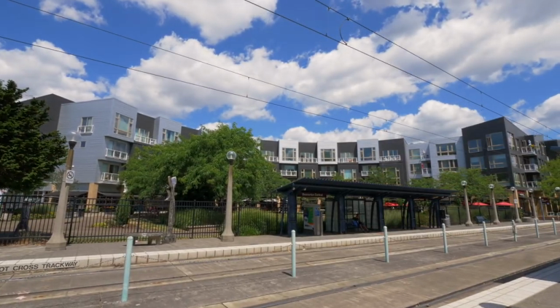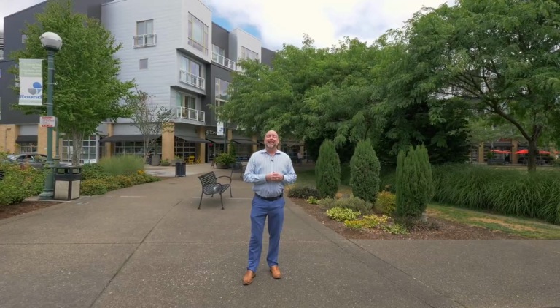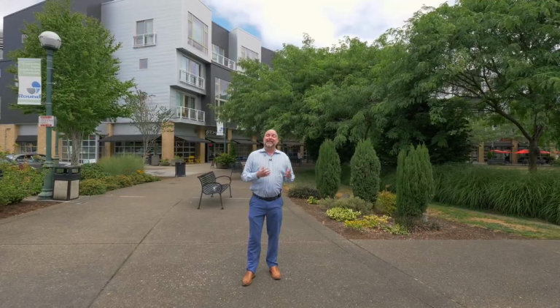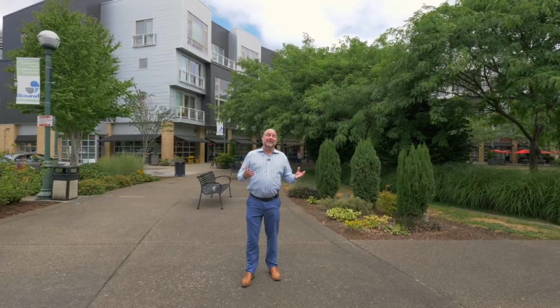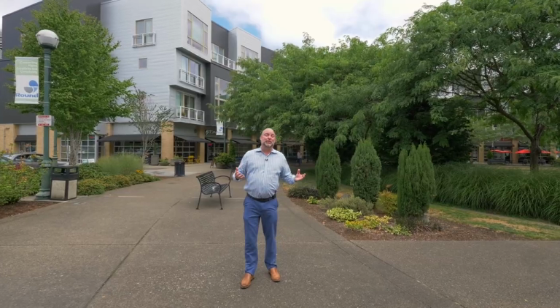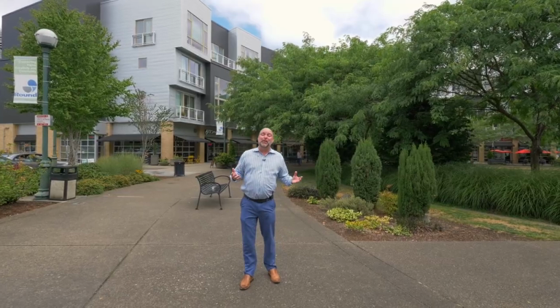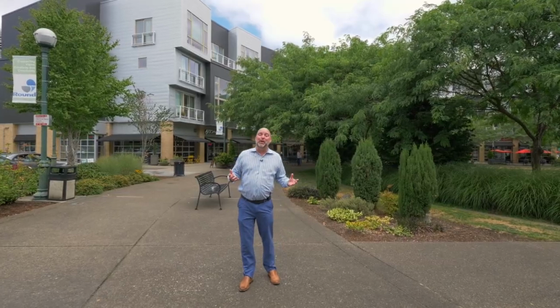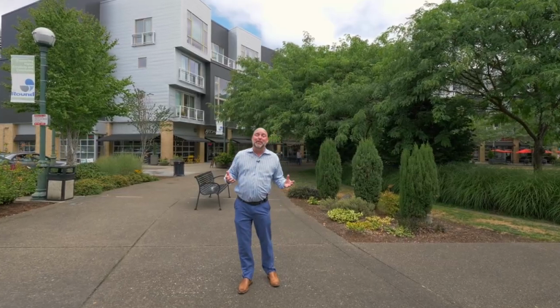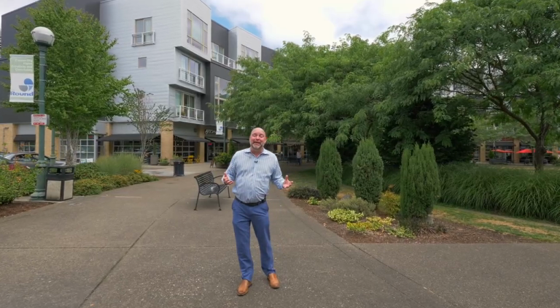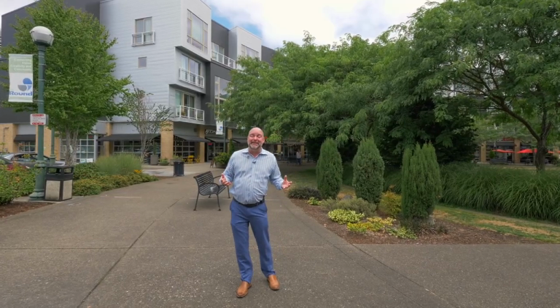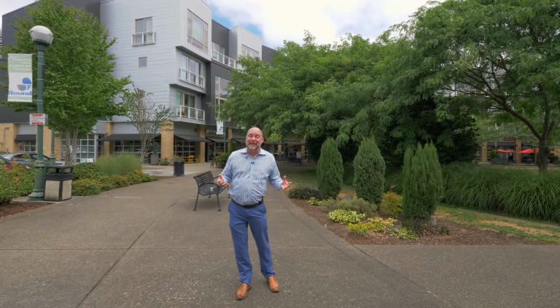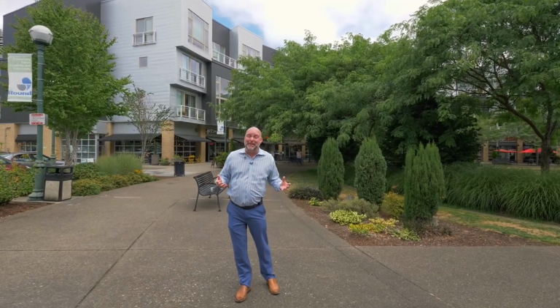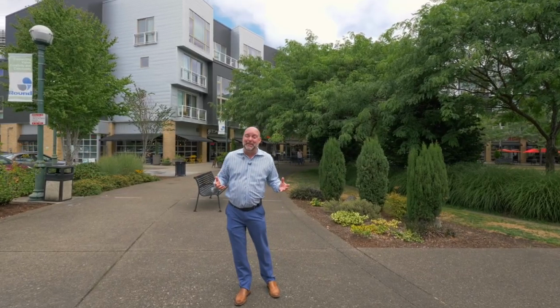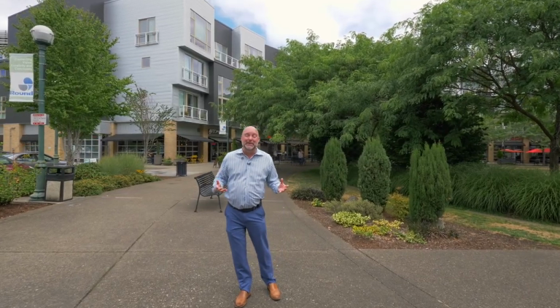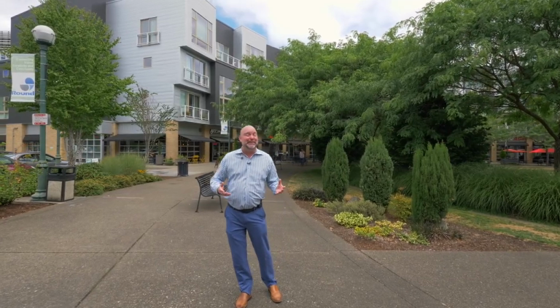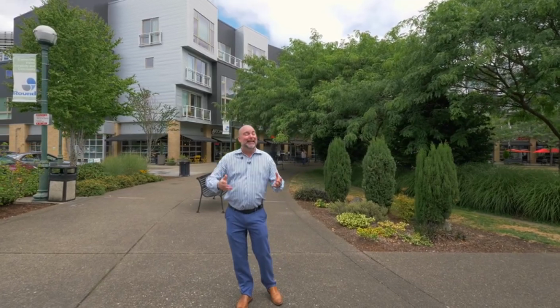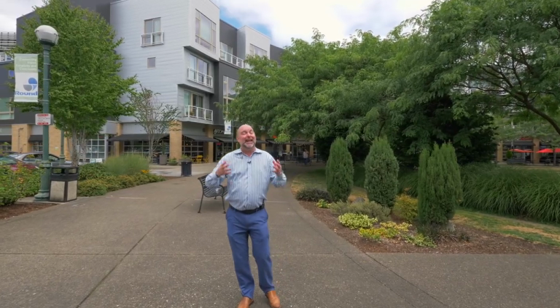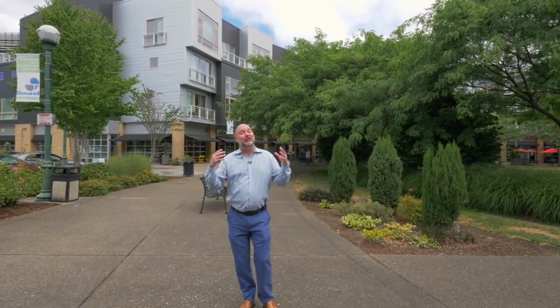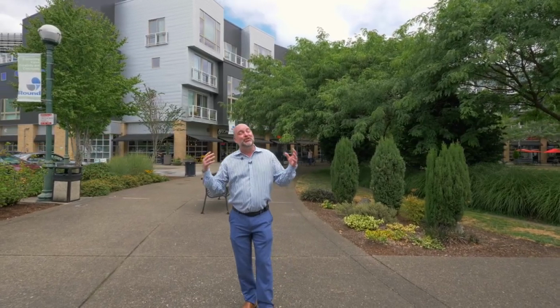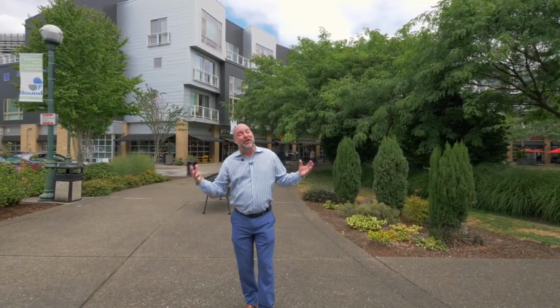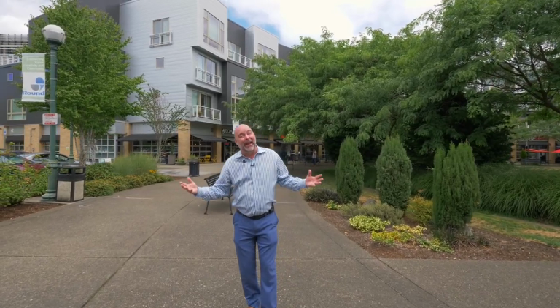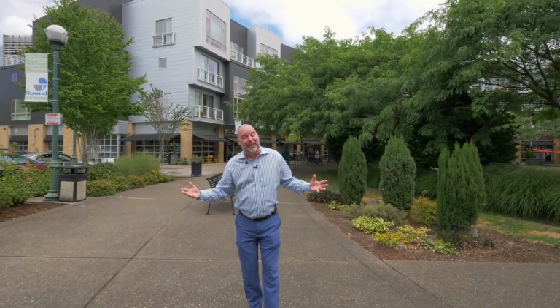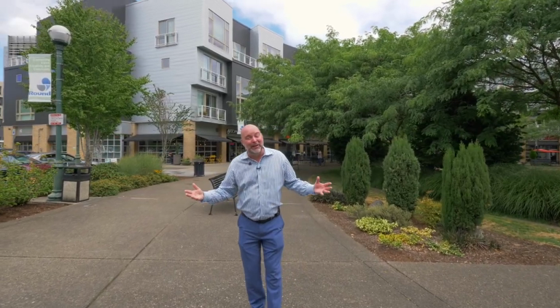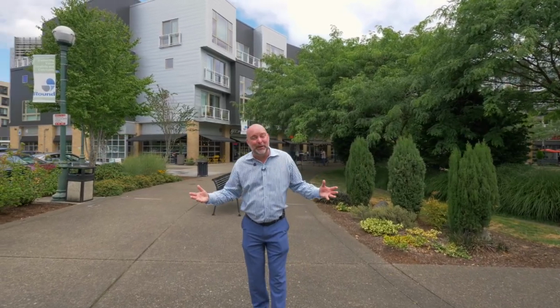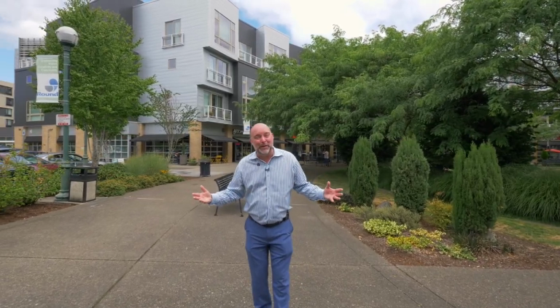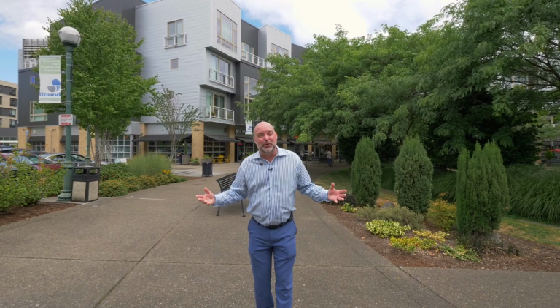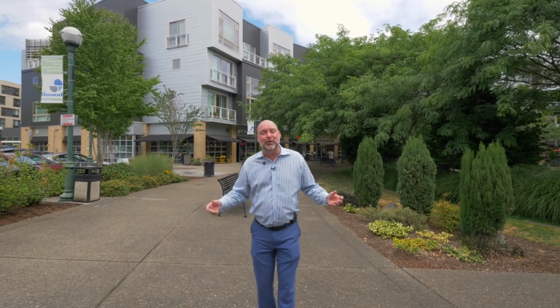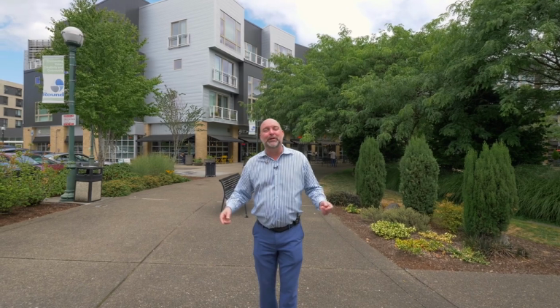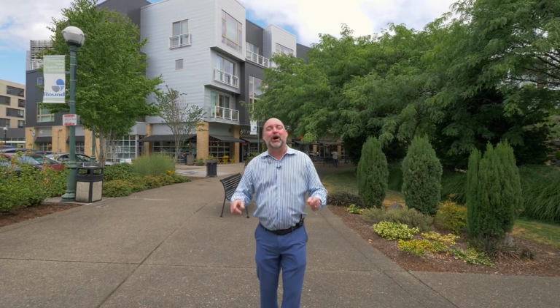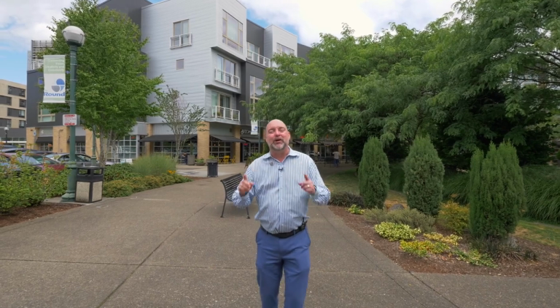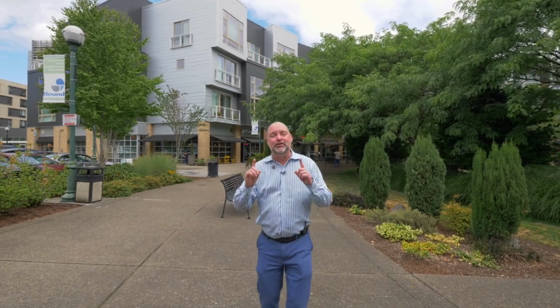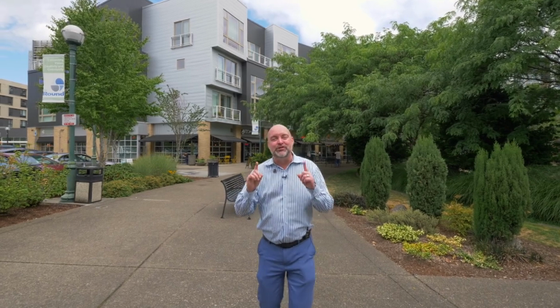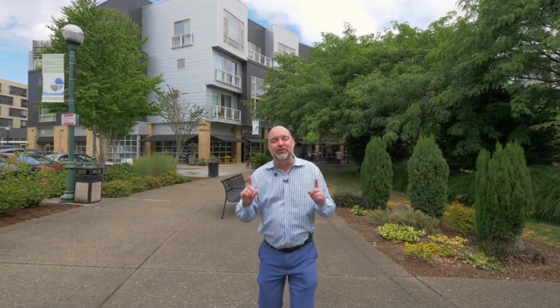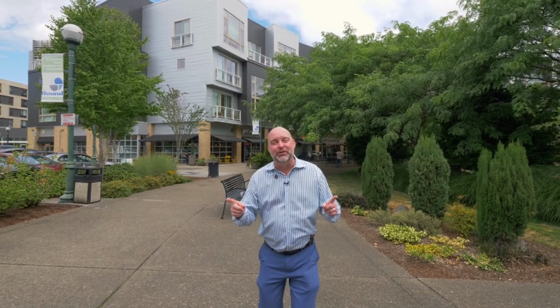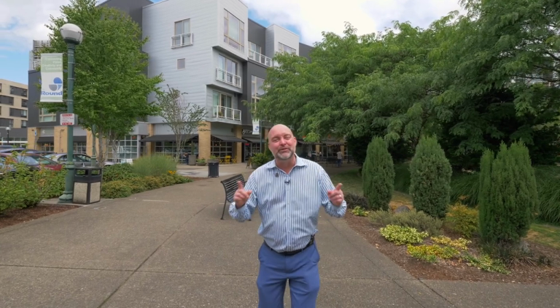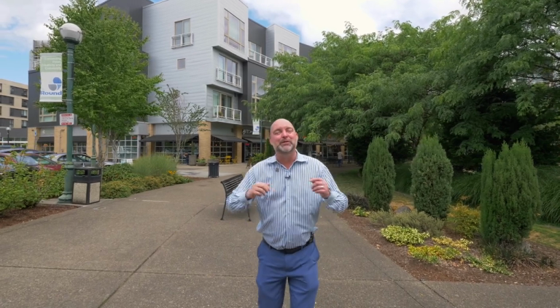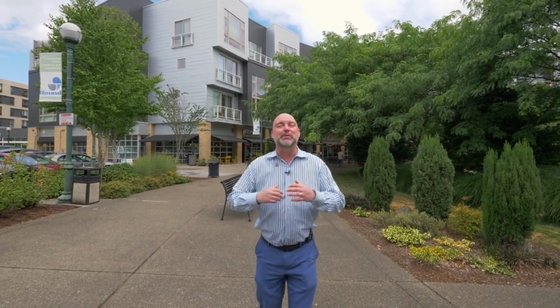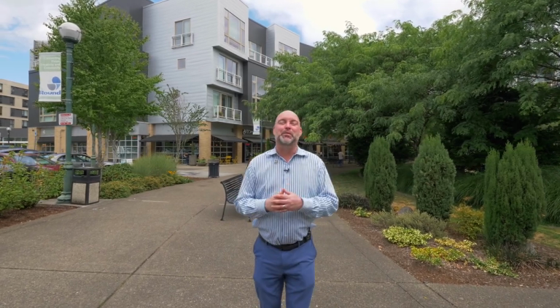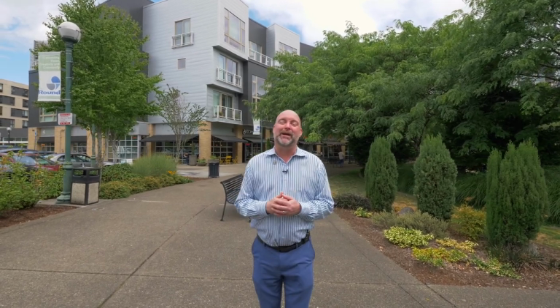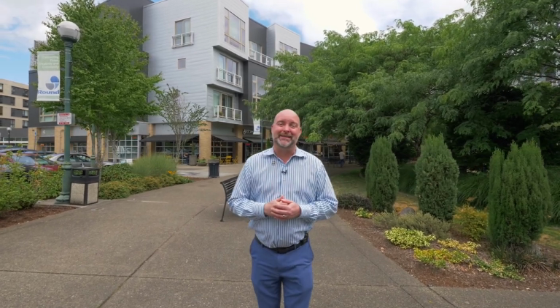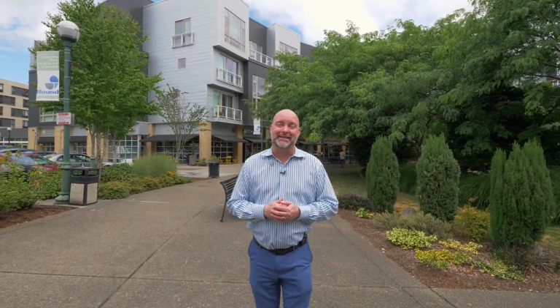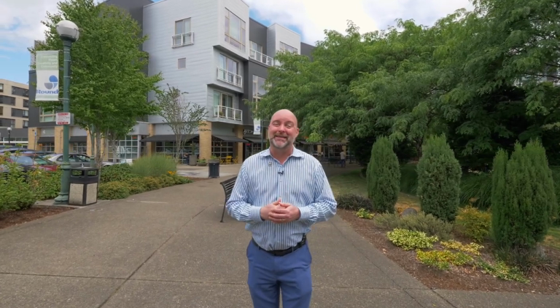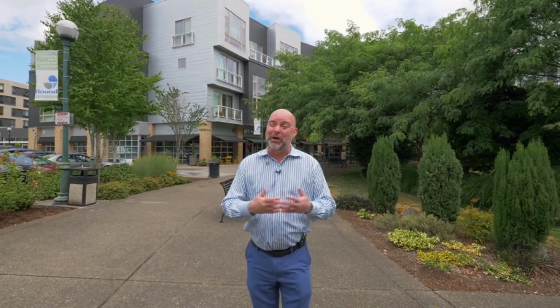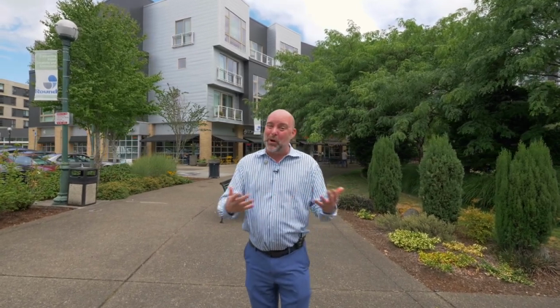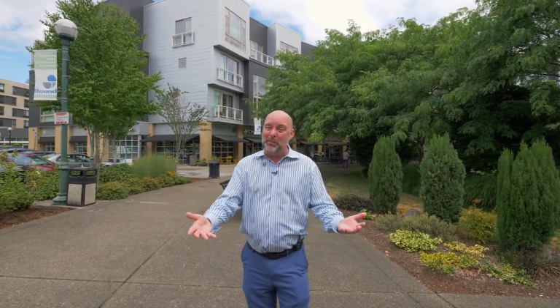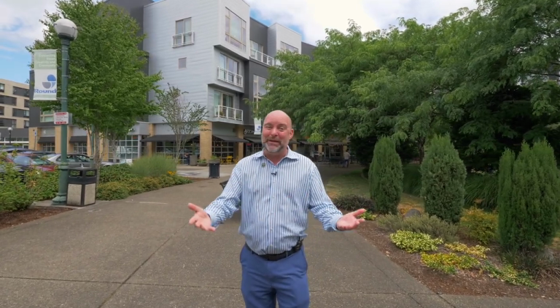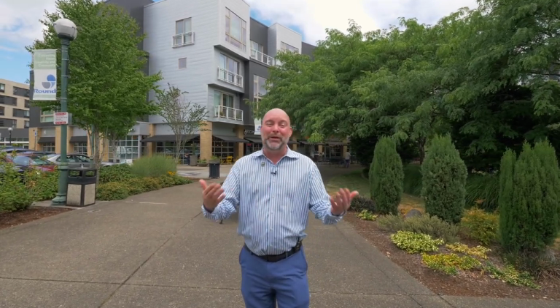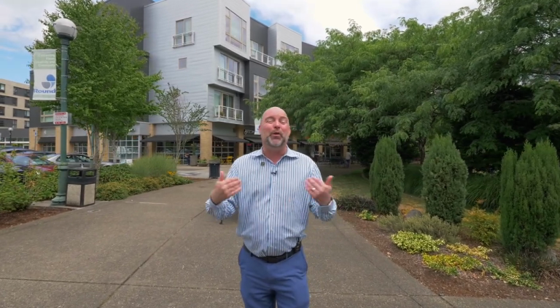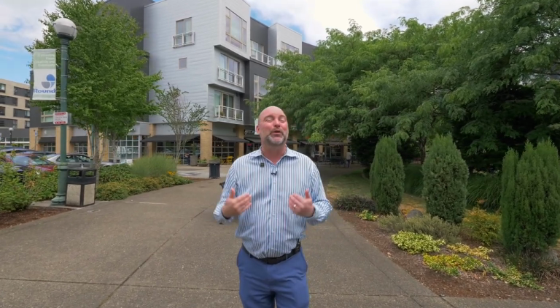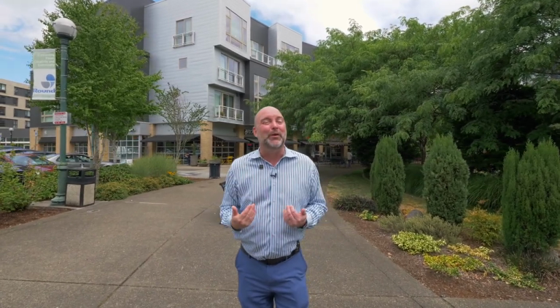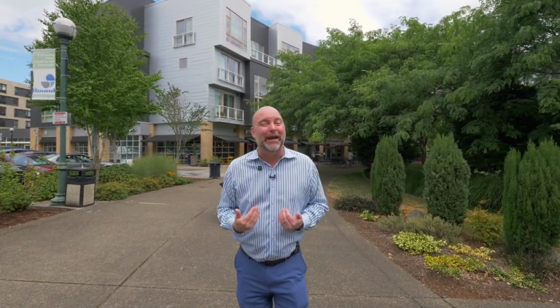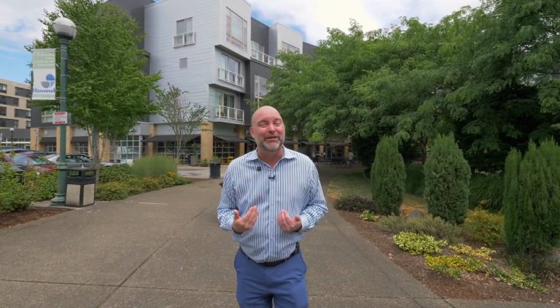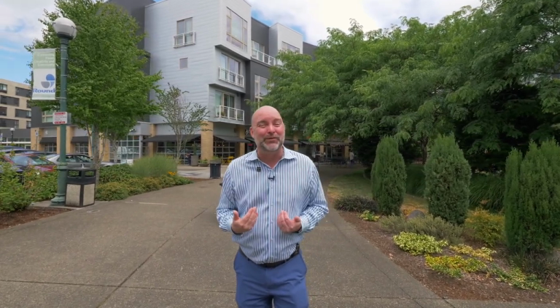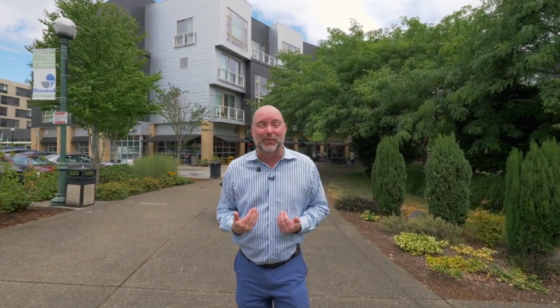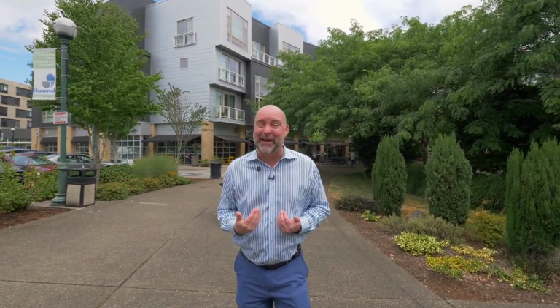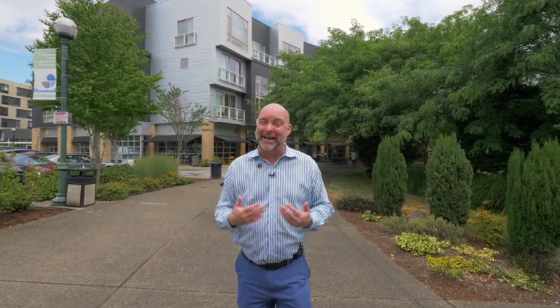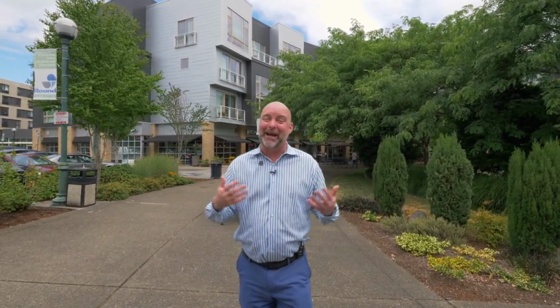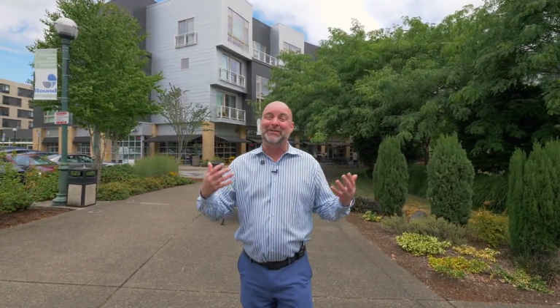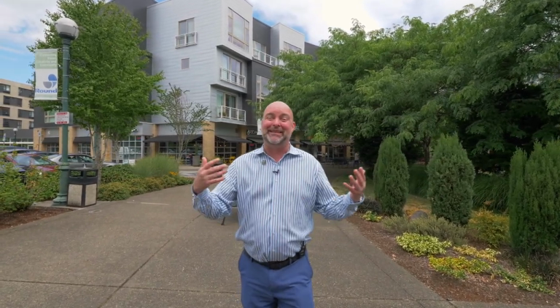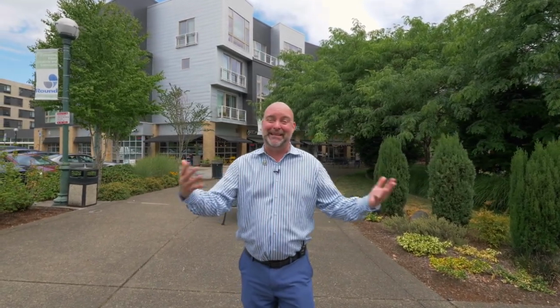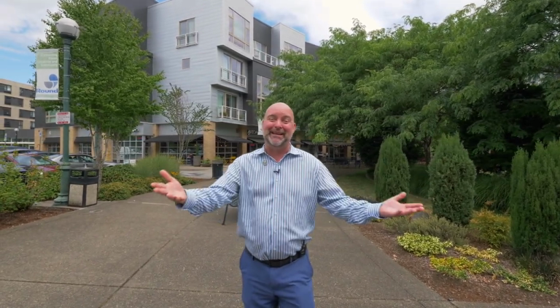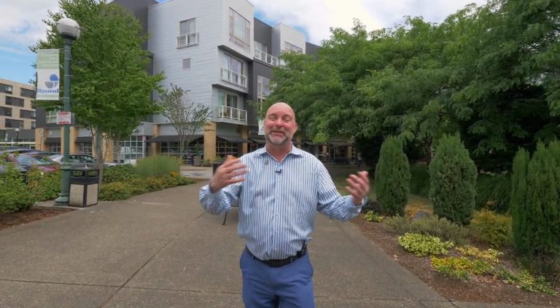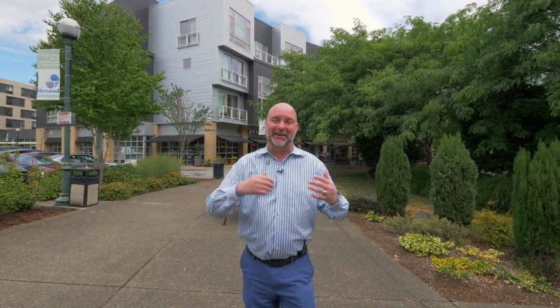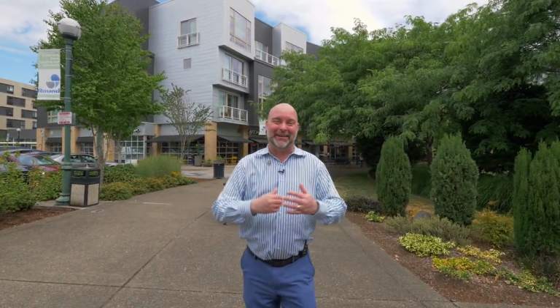This well-maintained building and shiny new neighborhood are sure to impress. Call me or your agent right now to take a look.